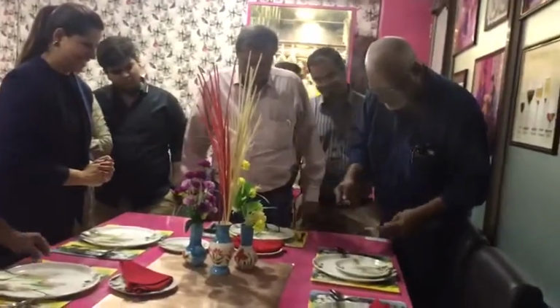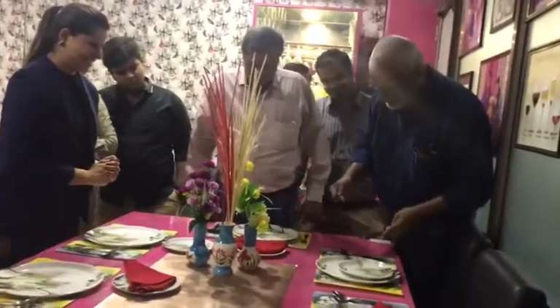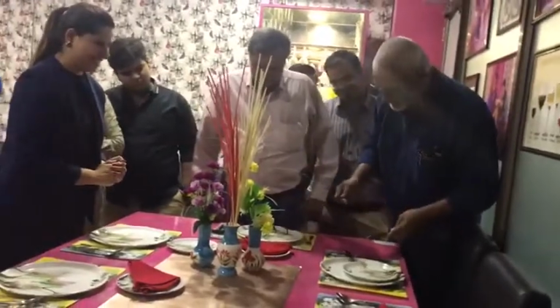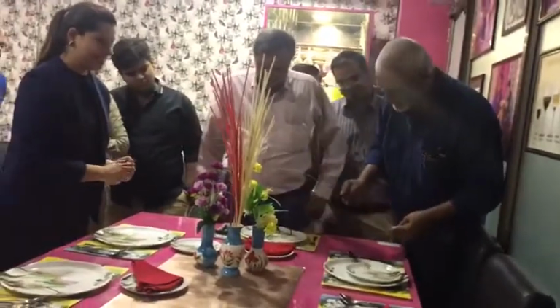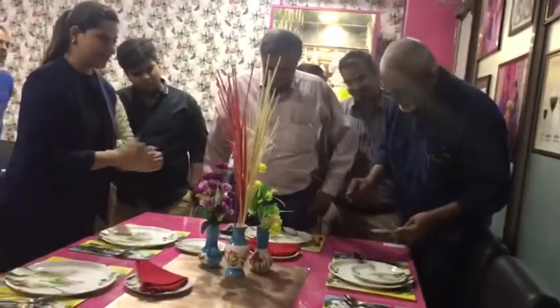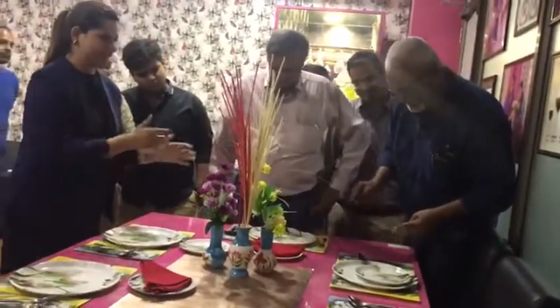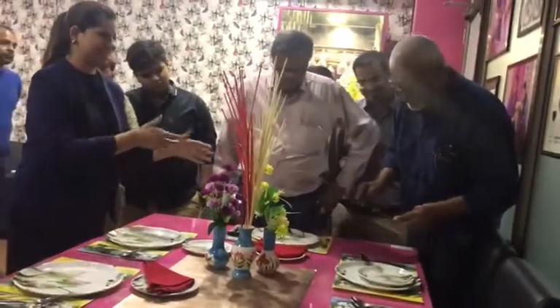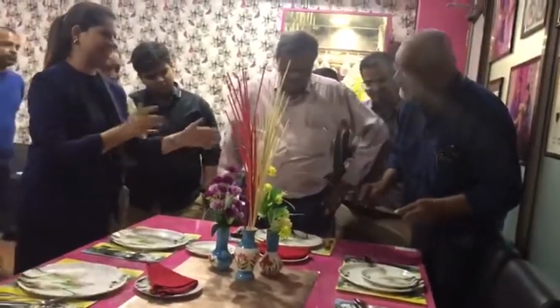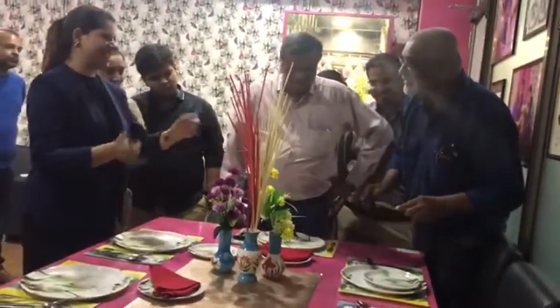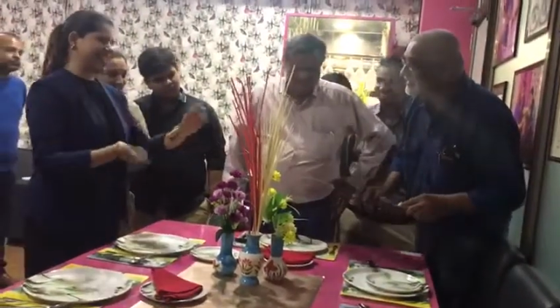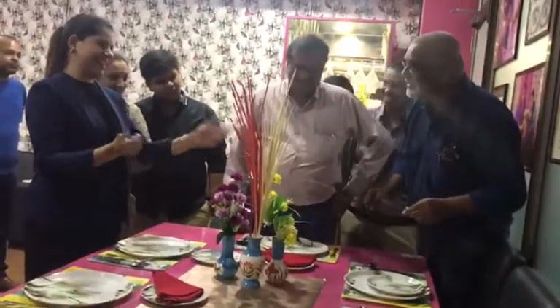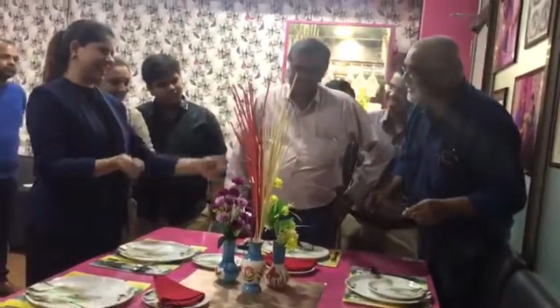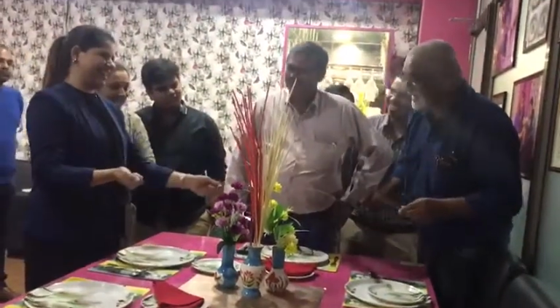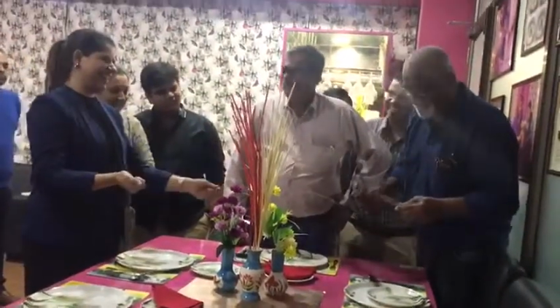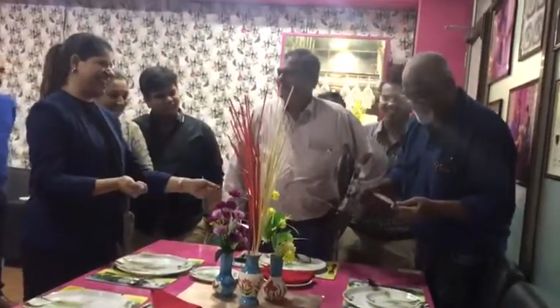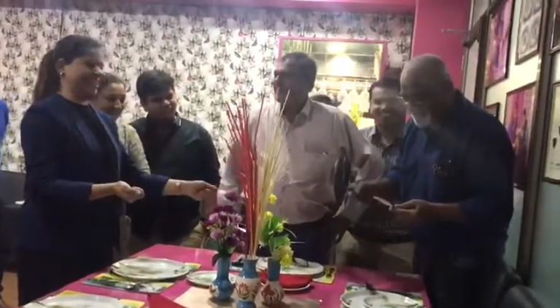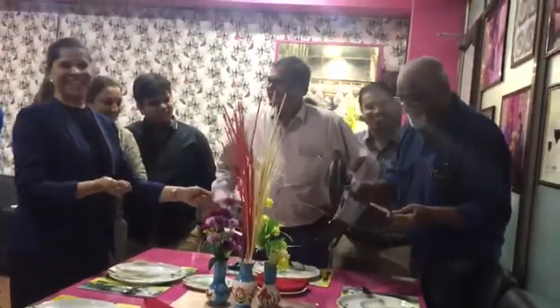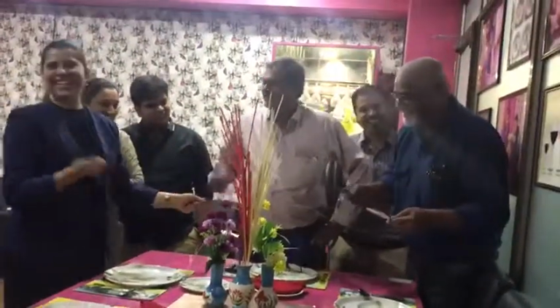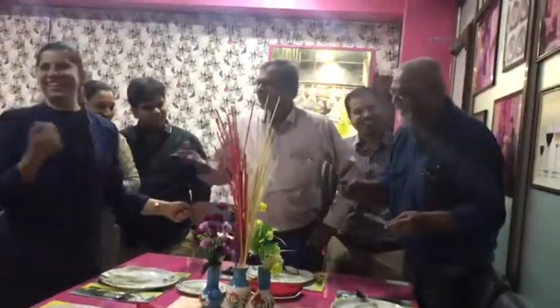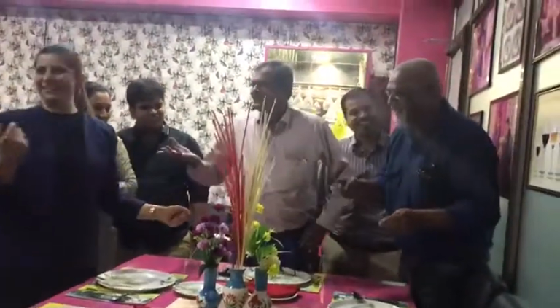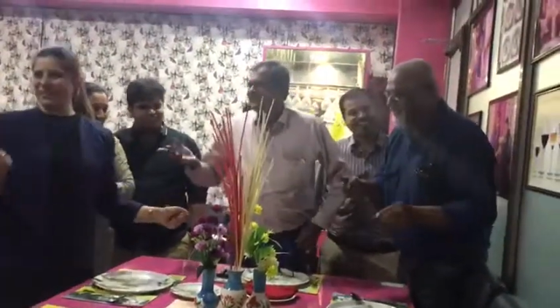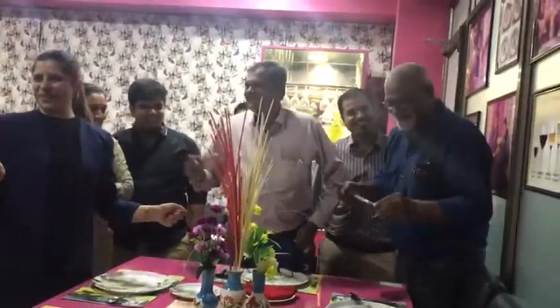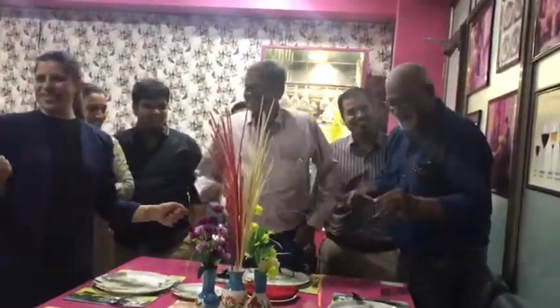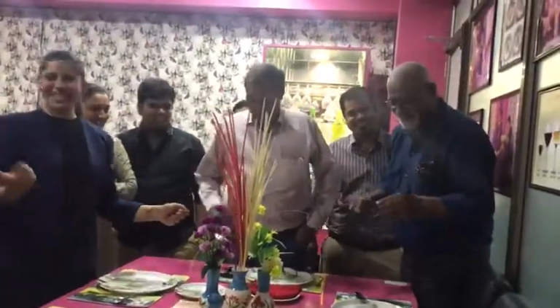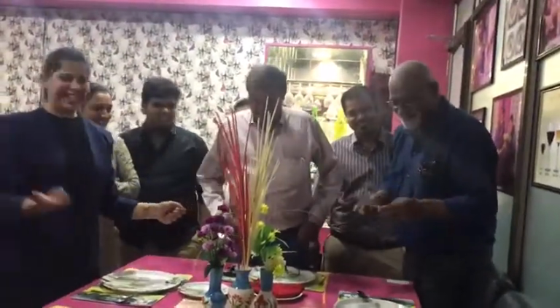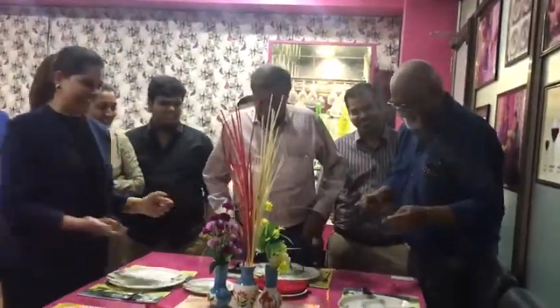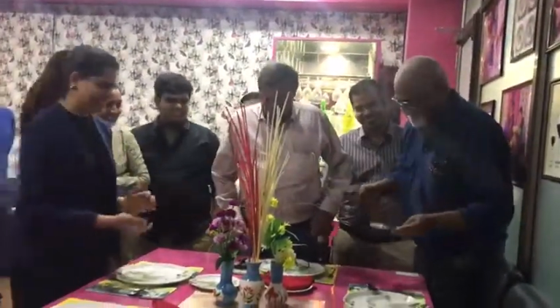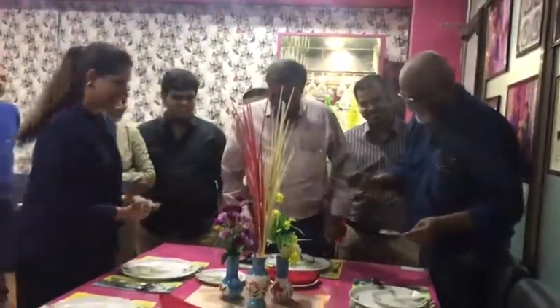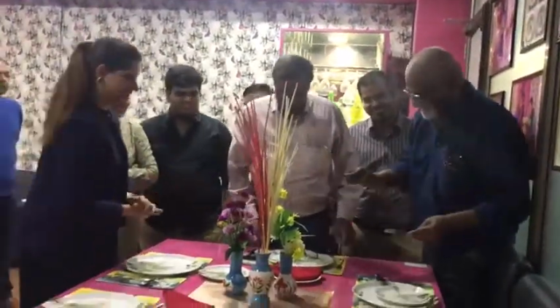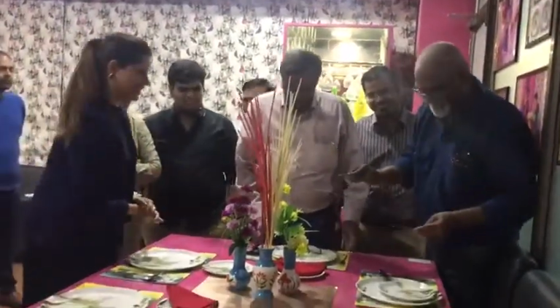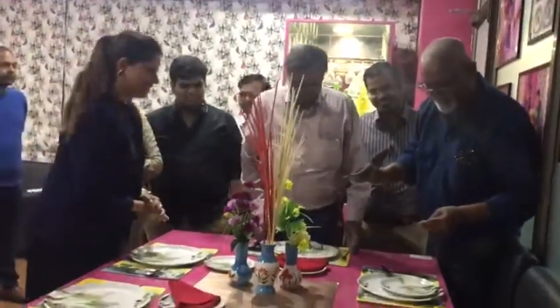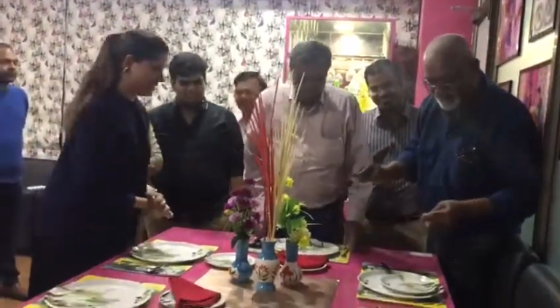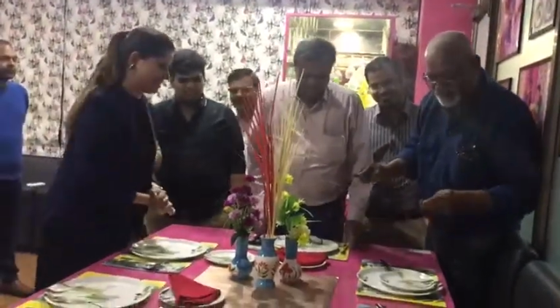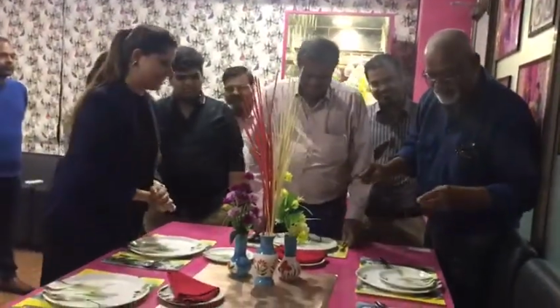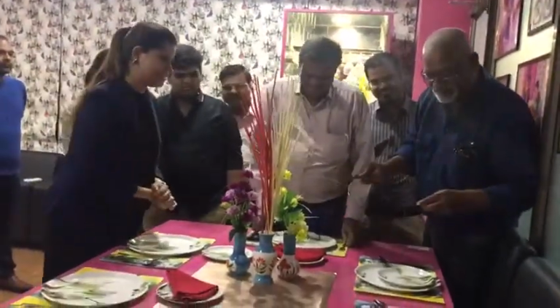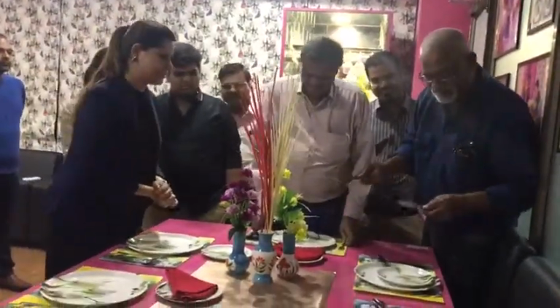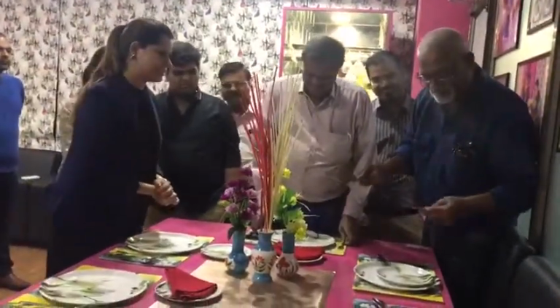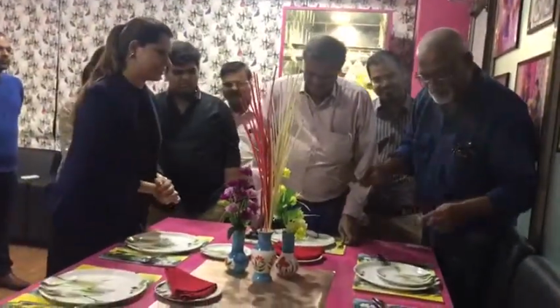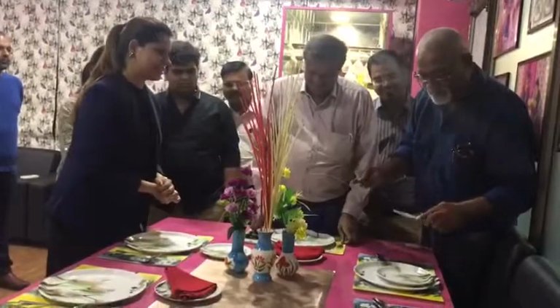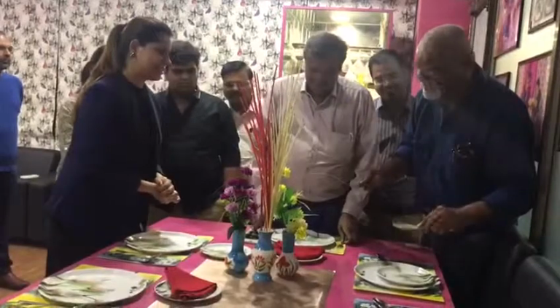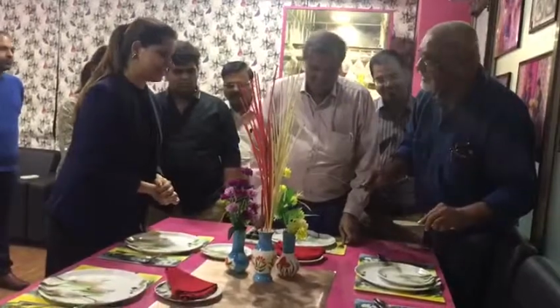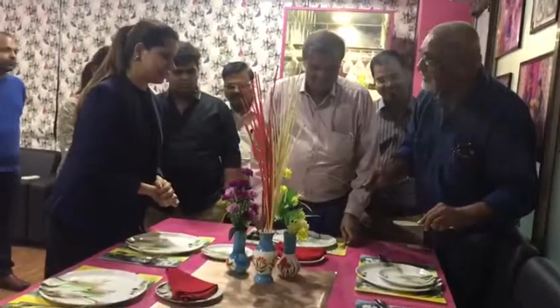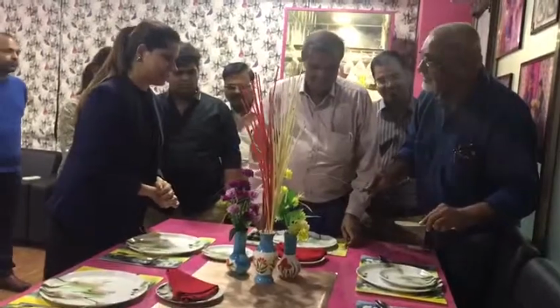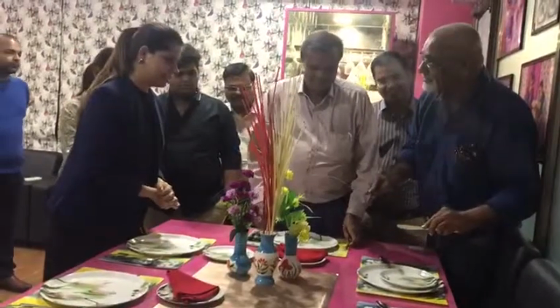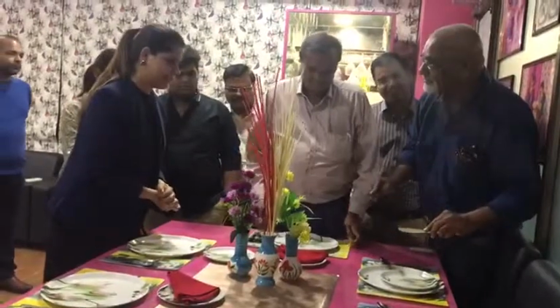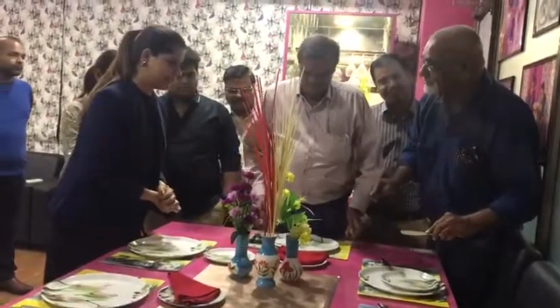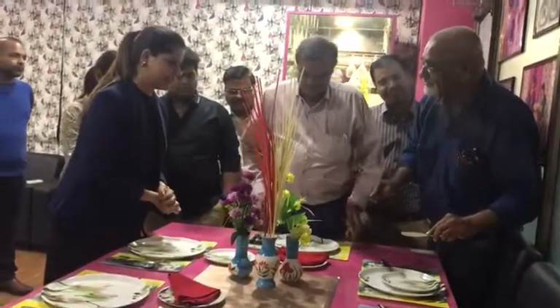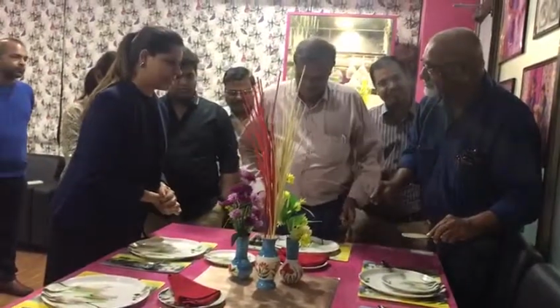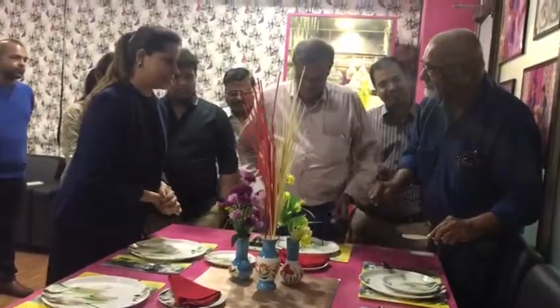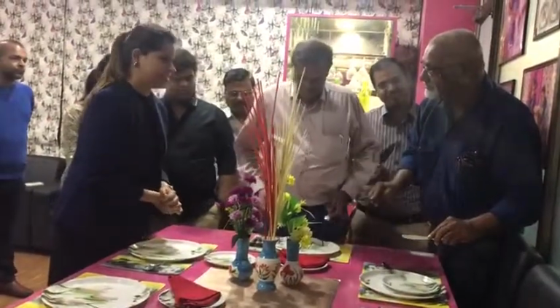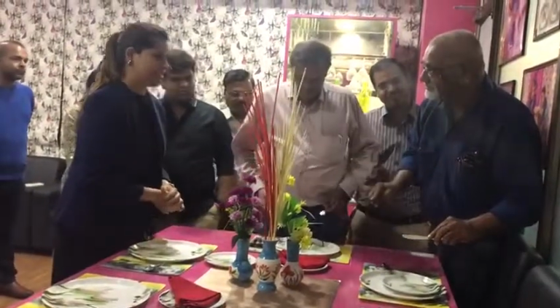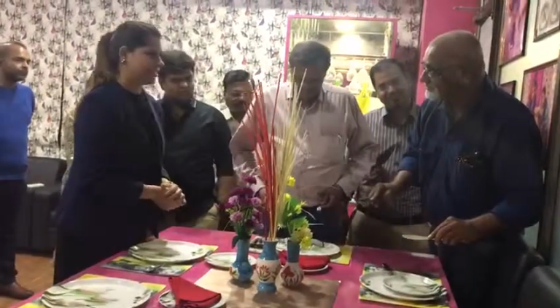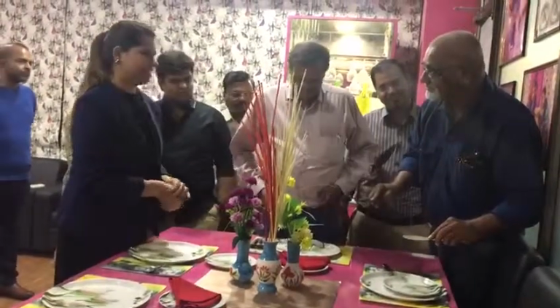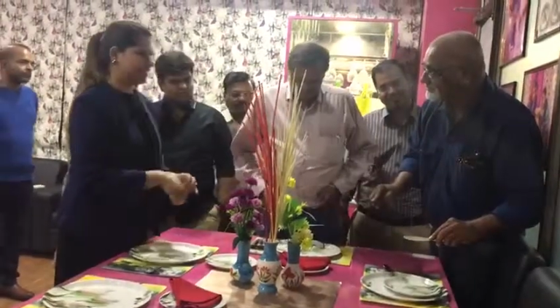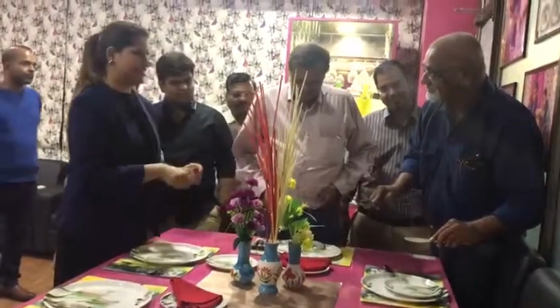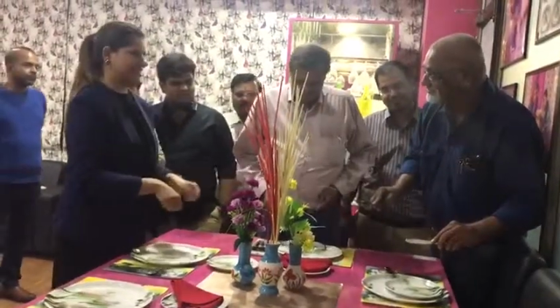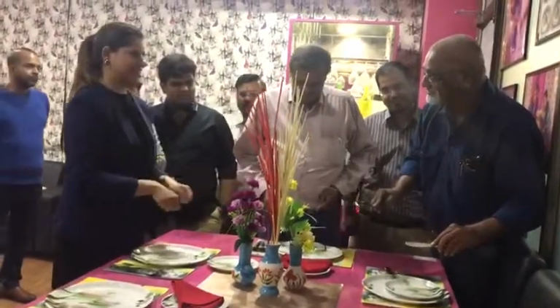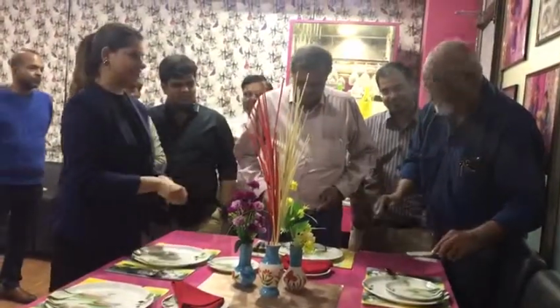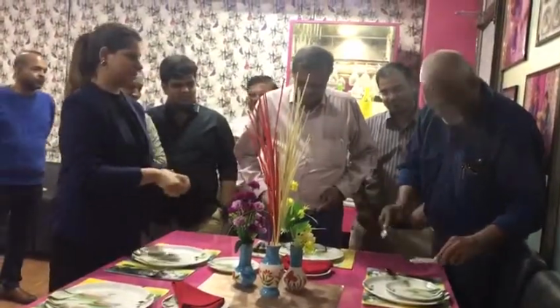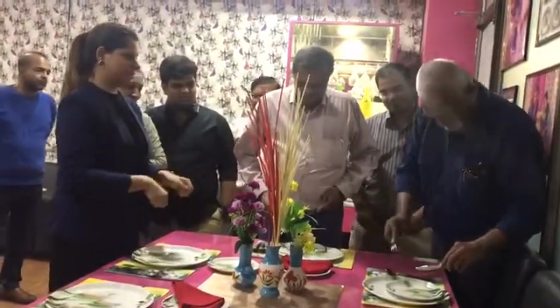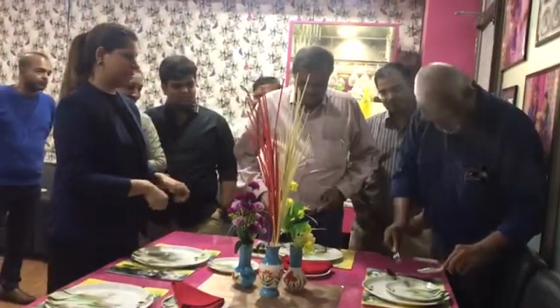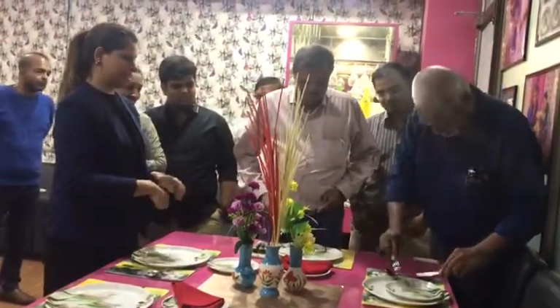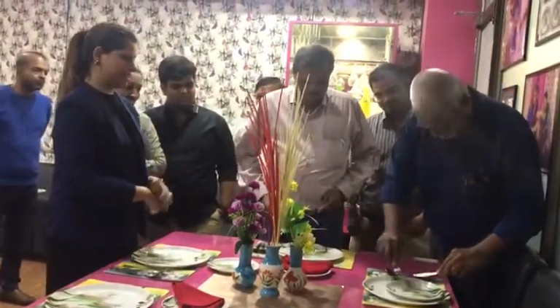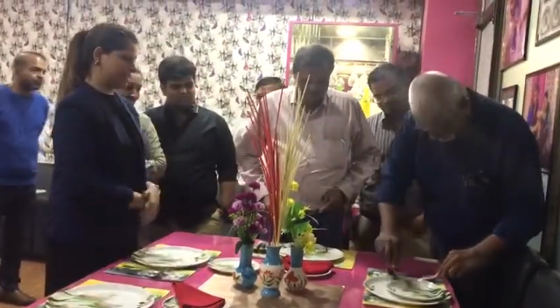Now you know, the fork is in the left hand. Okay, and then how do you want to use it?